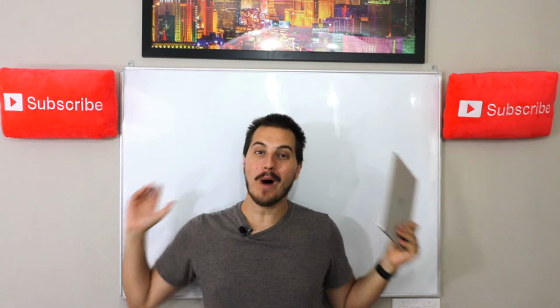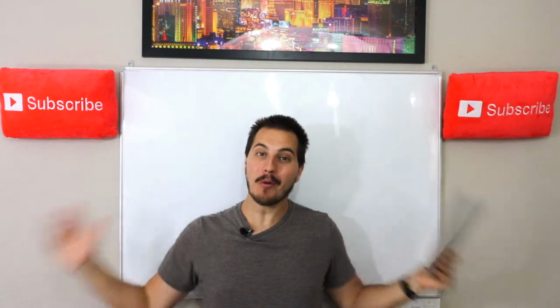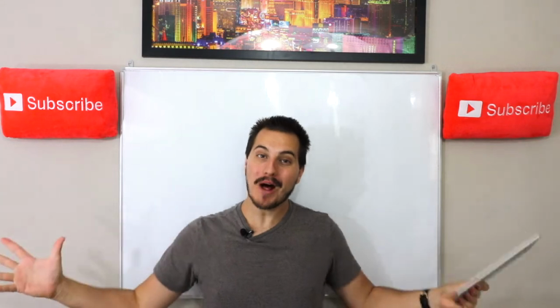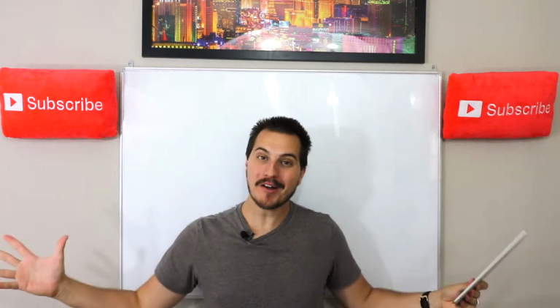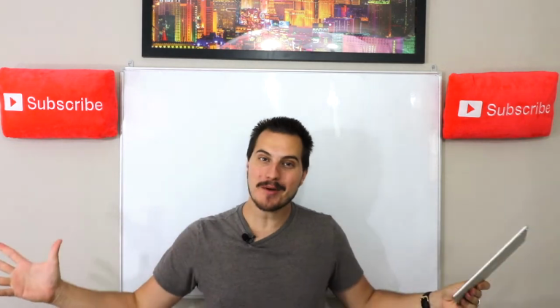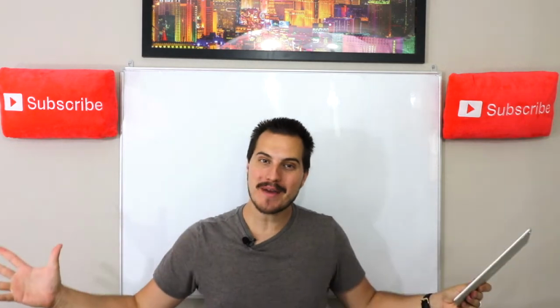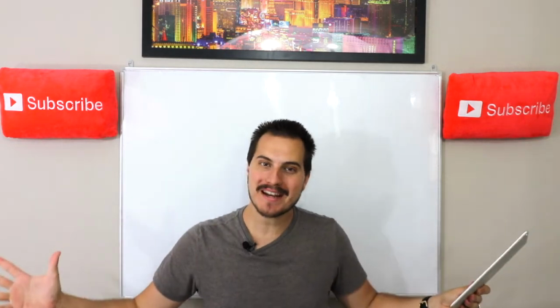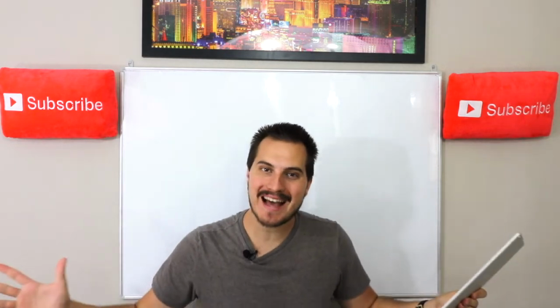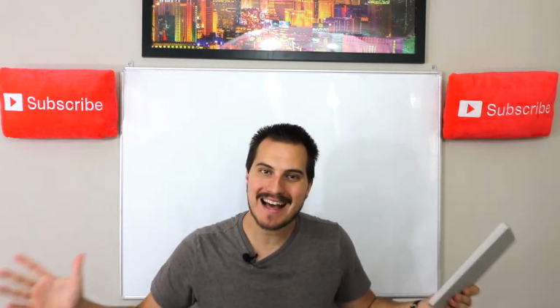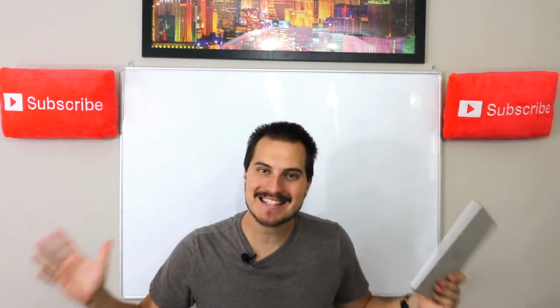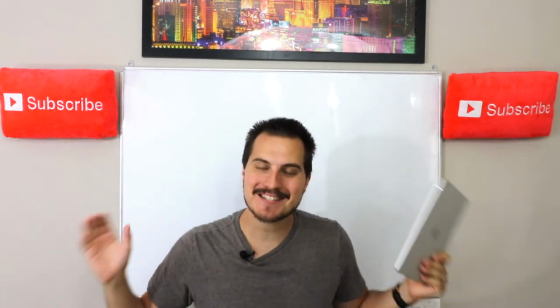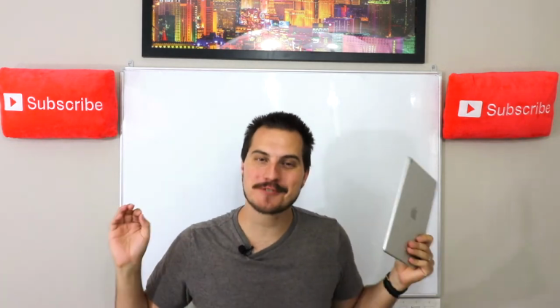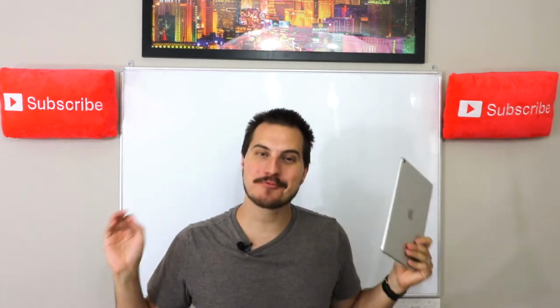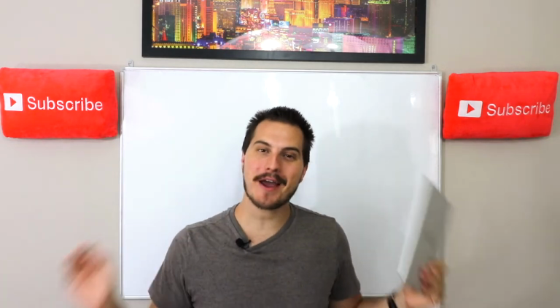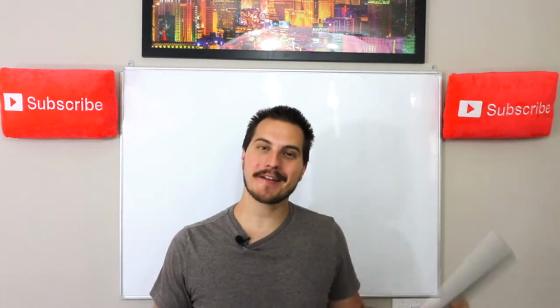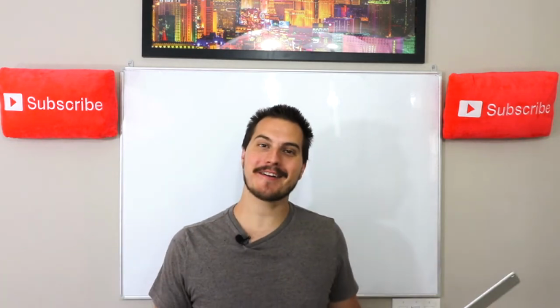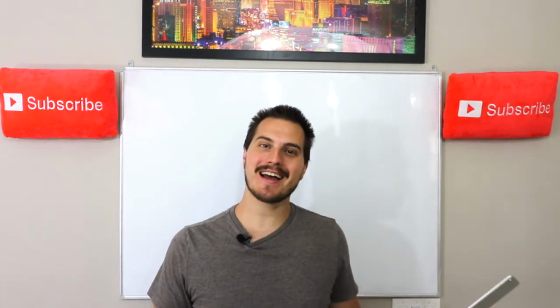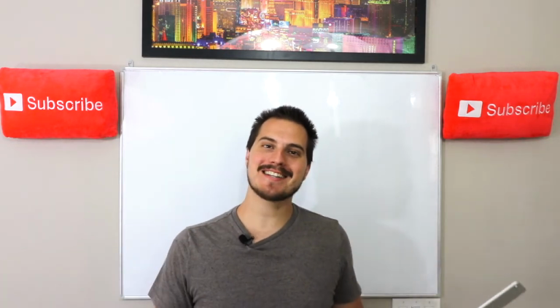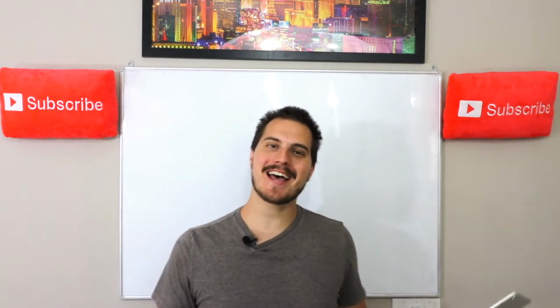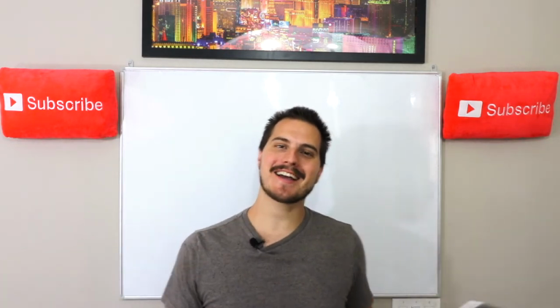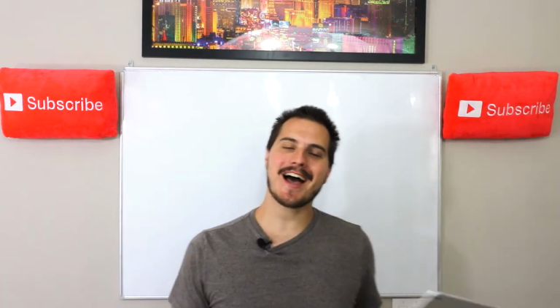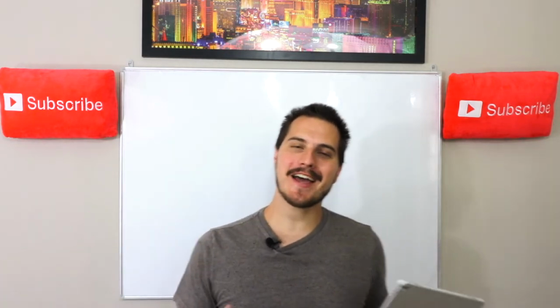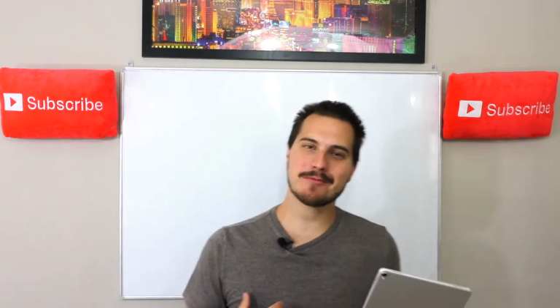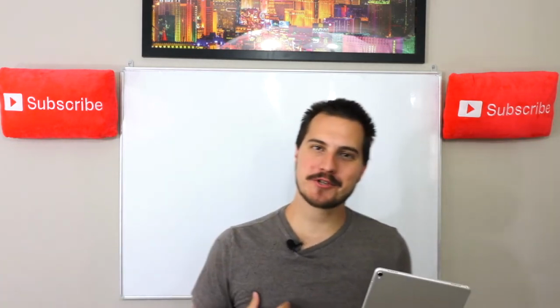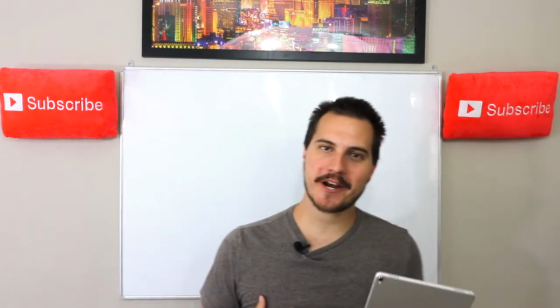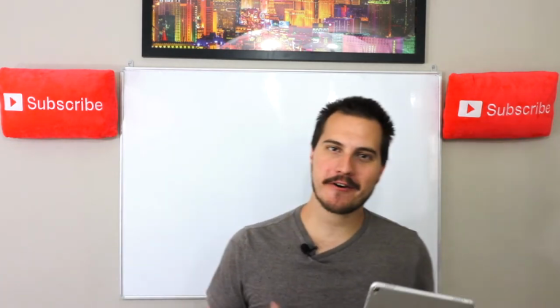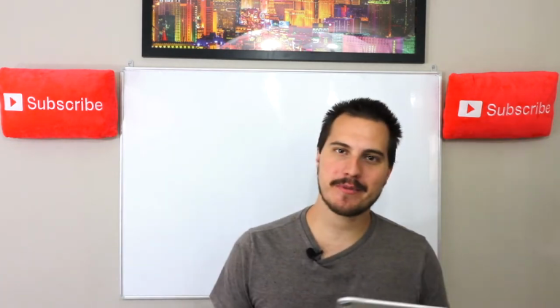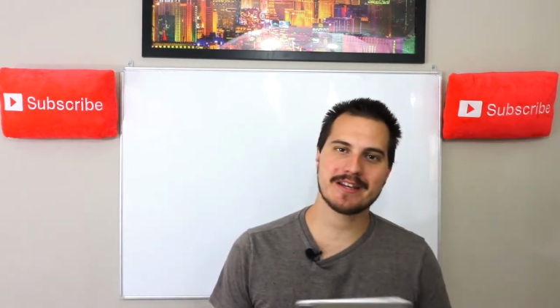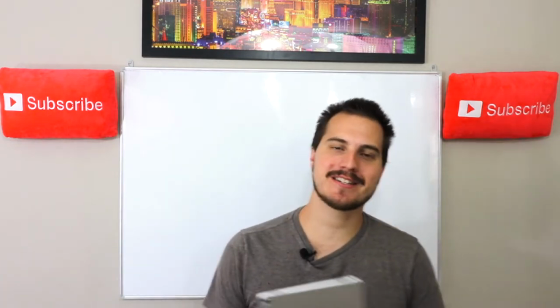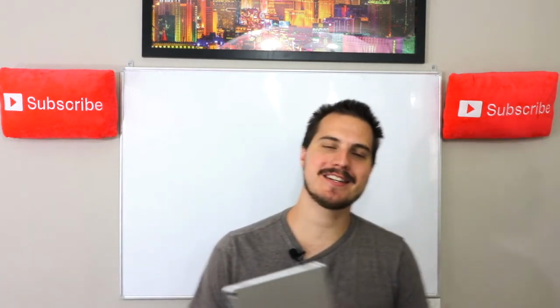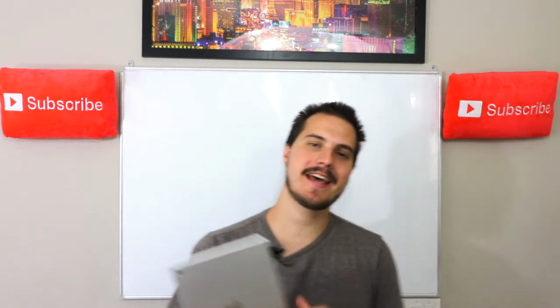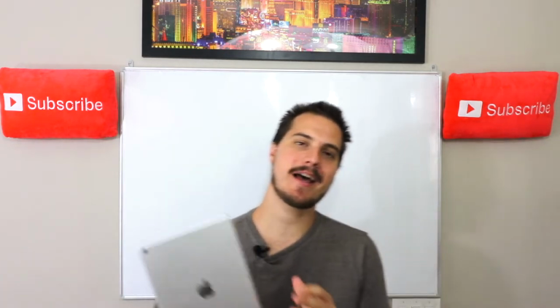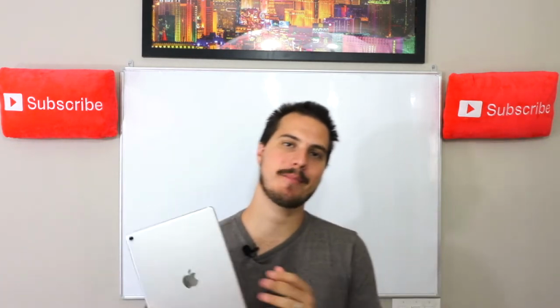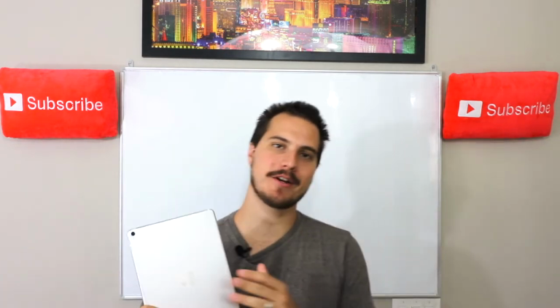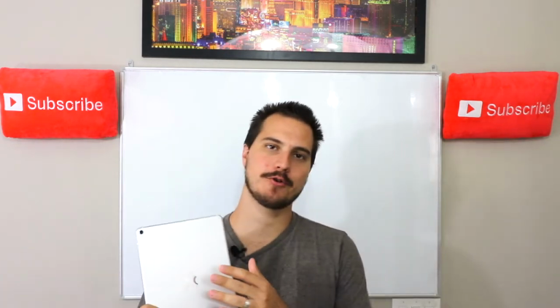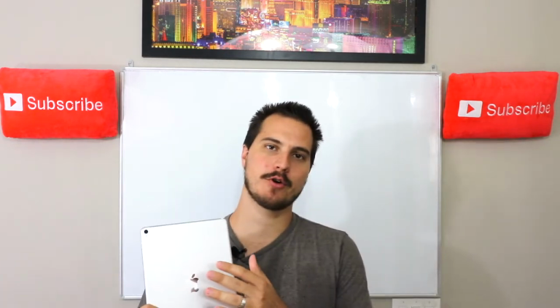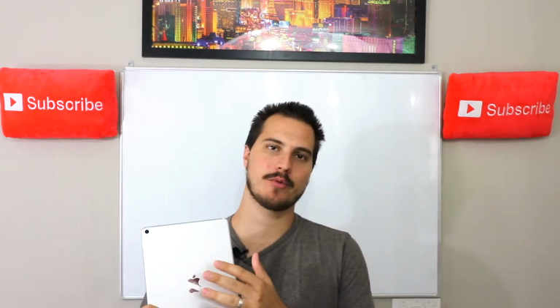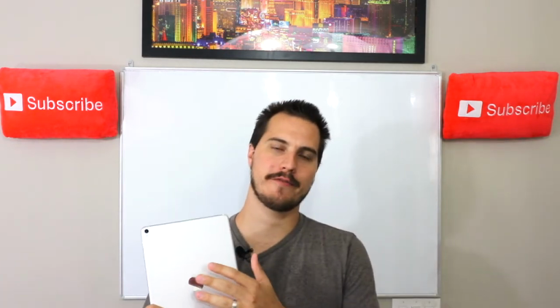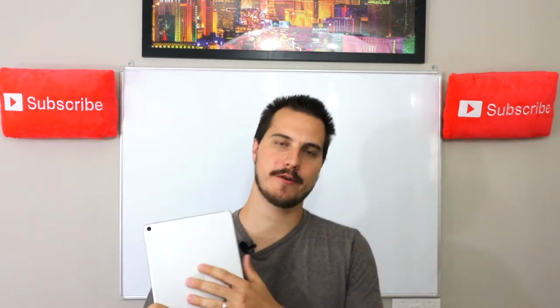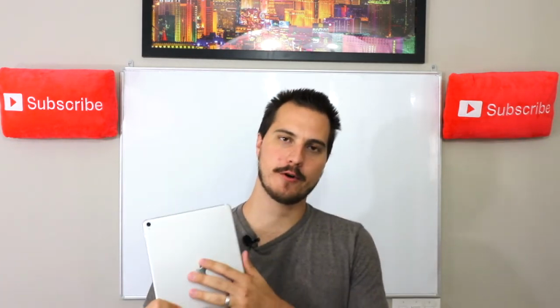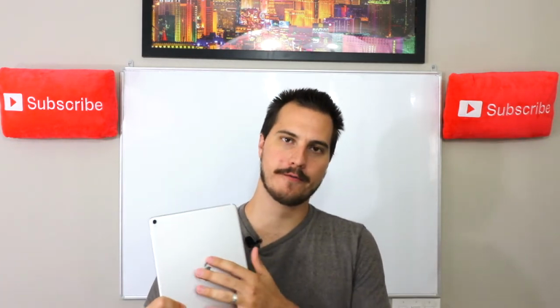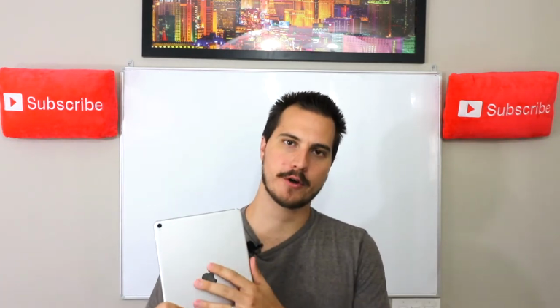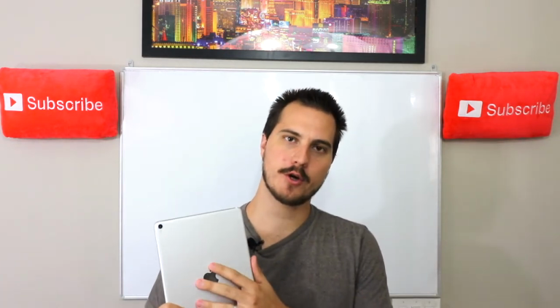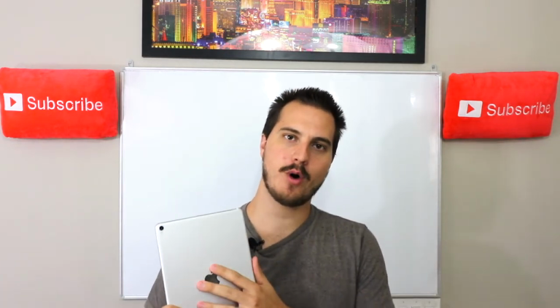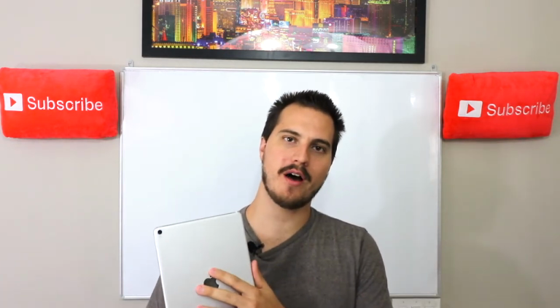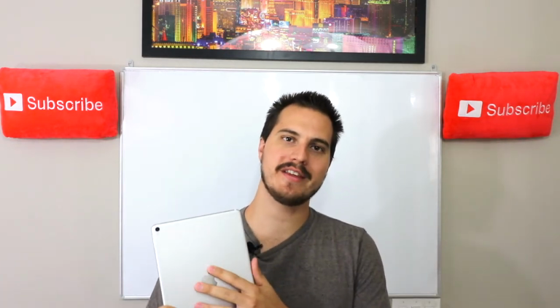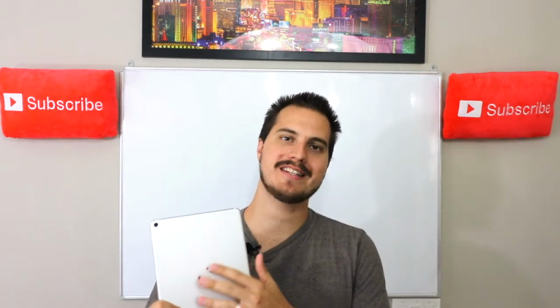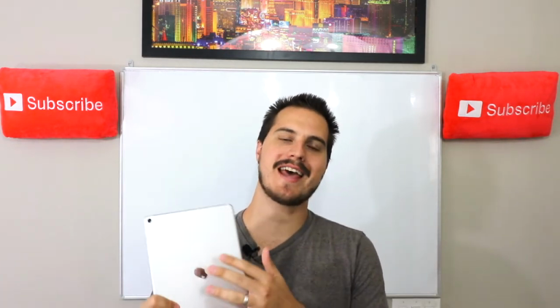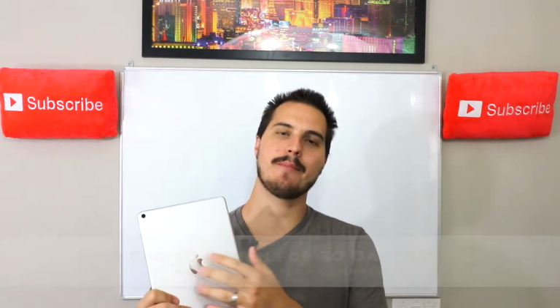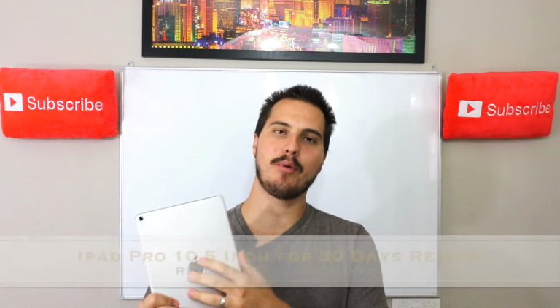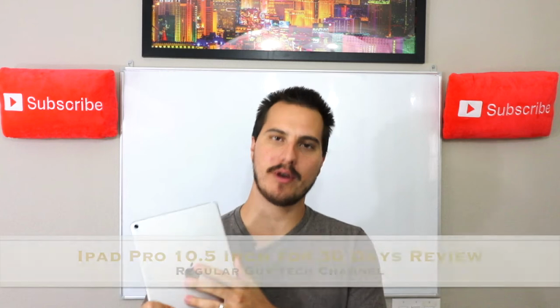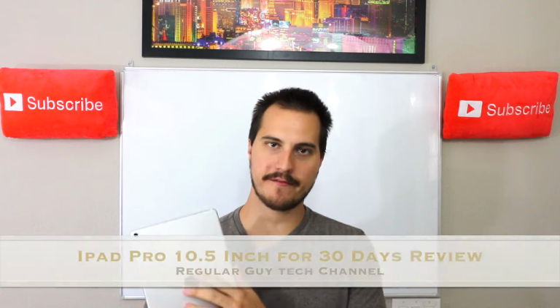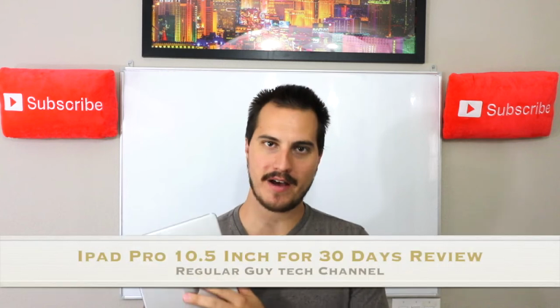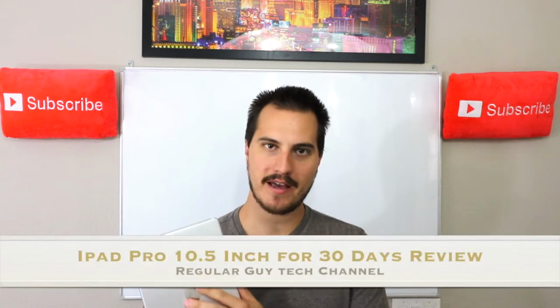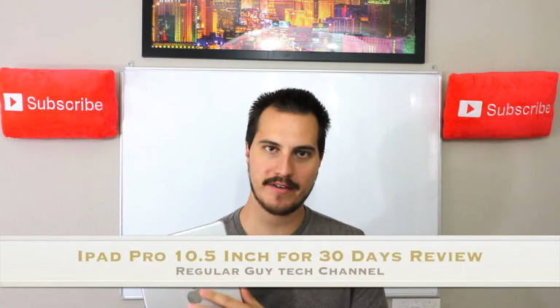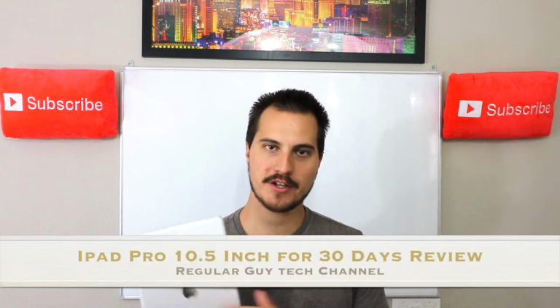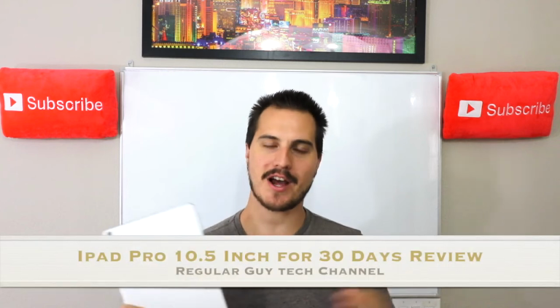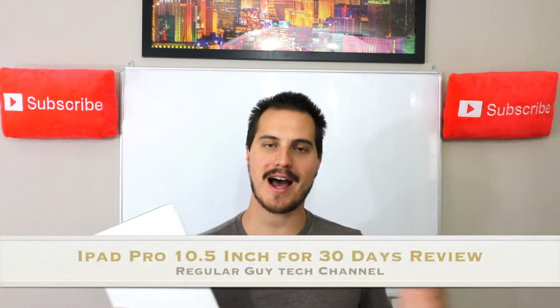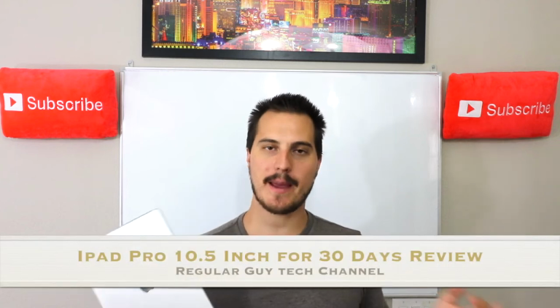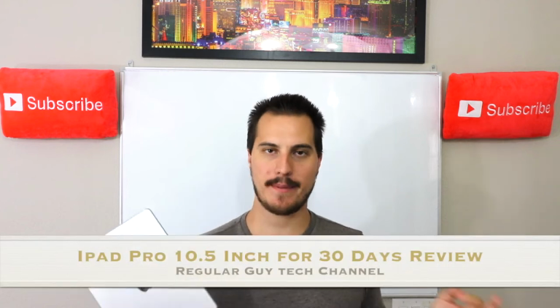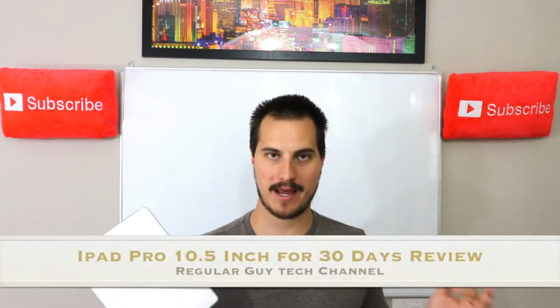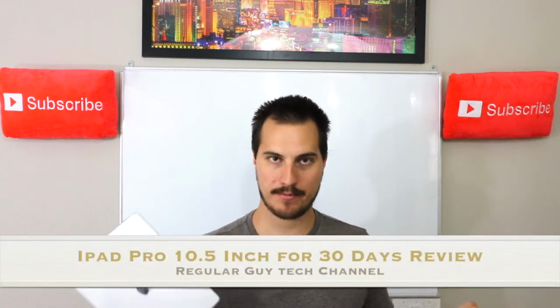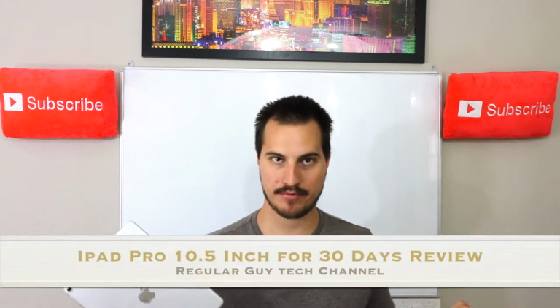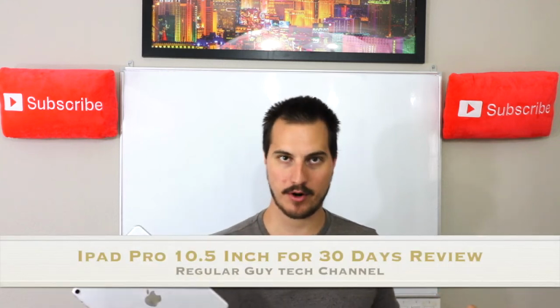Well, welcome in, guys. This is Regular Guy Tech. I am Jeremy, and today I'm going to do a review for you on the 10.5-inch iPad Pro.